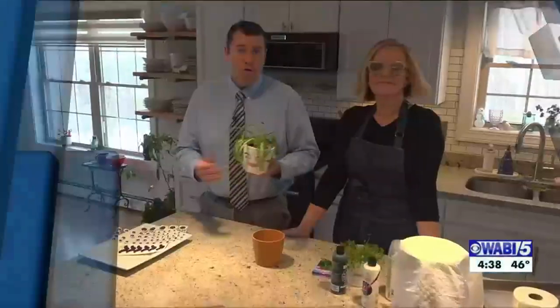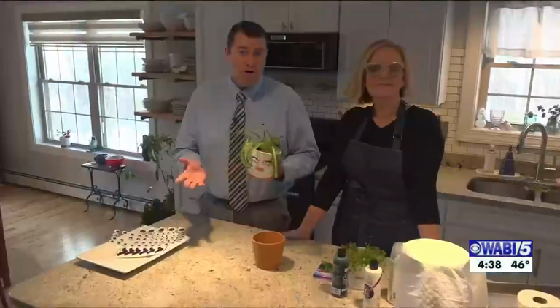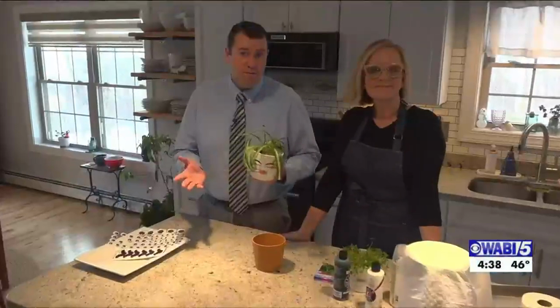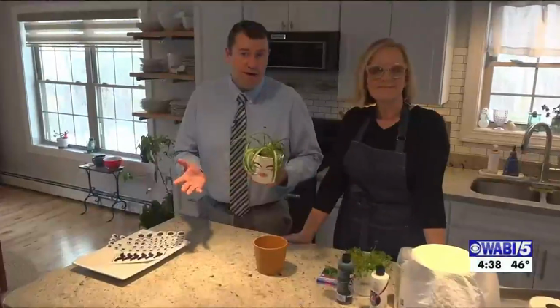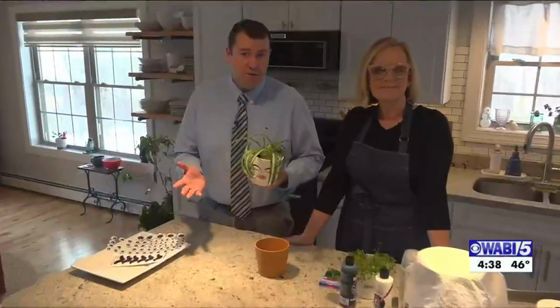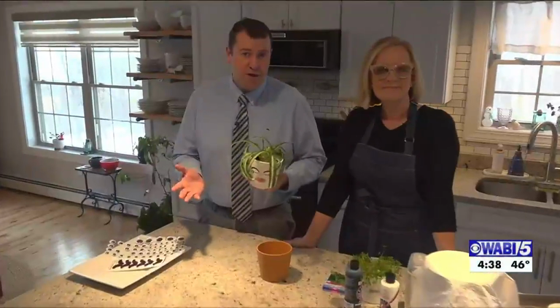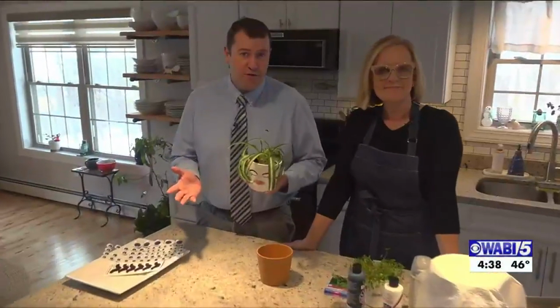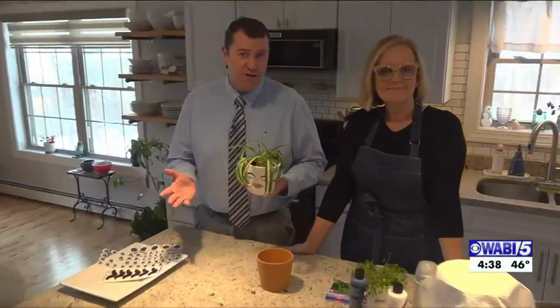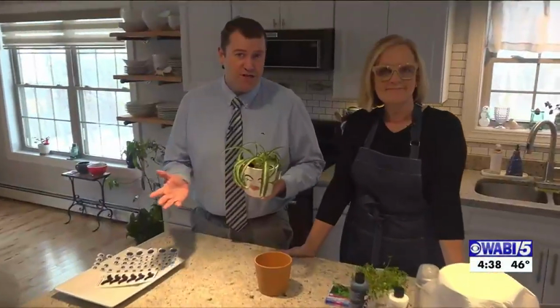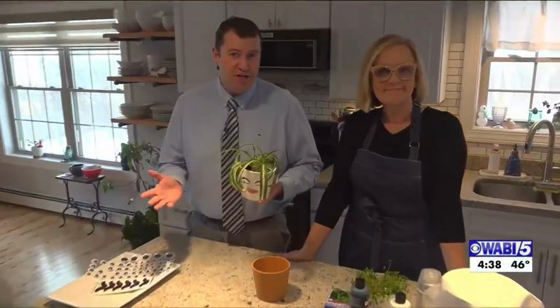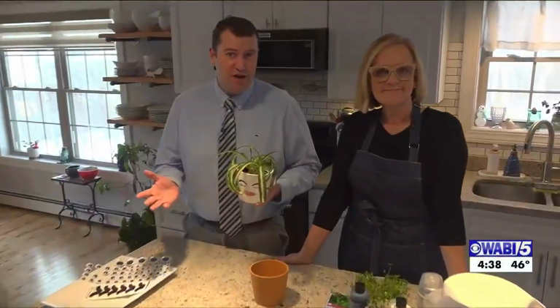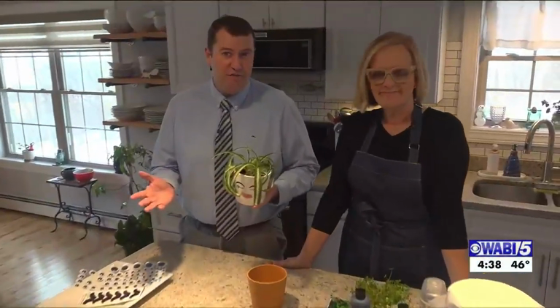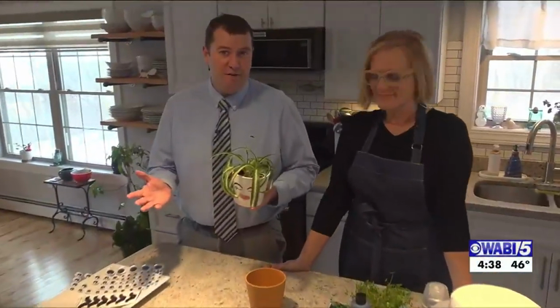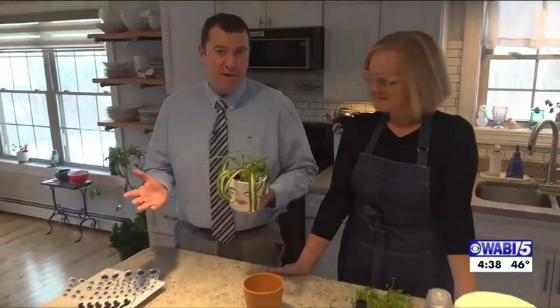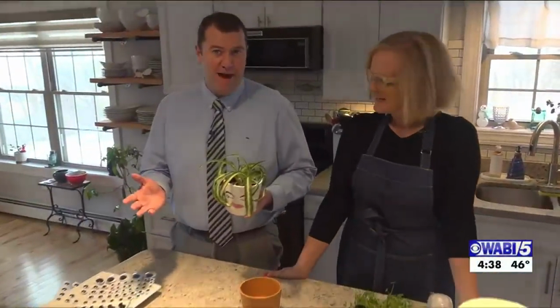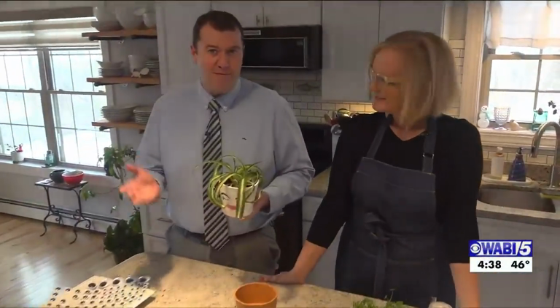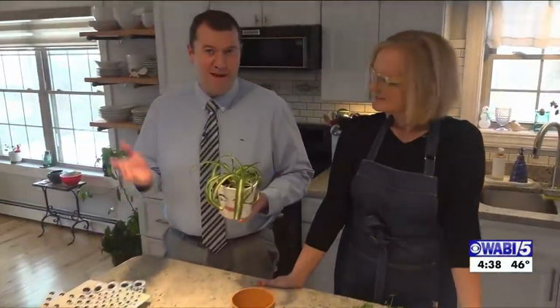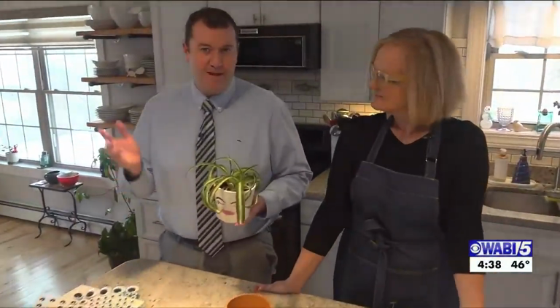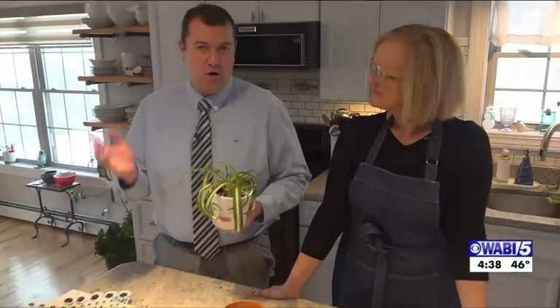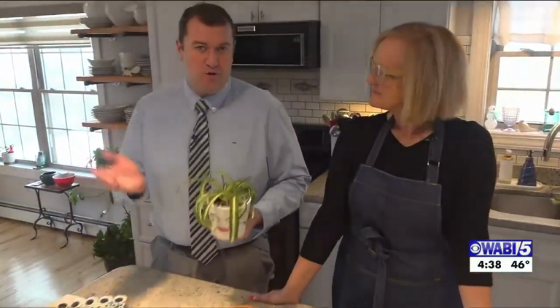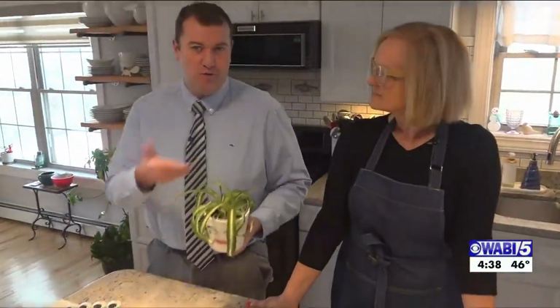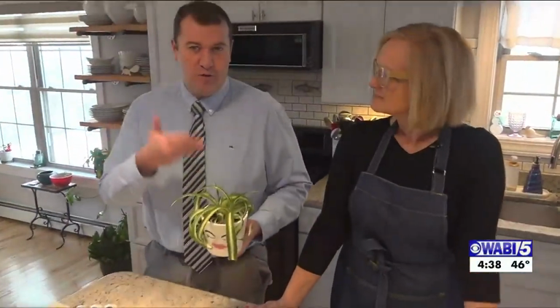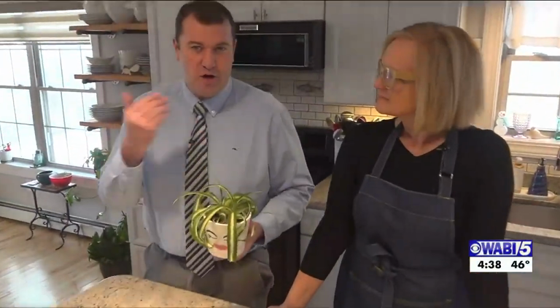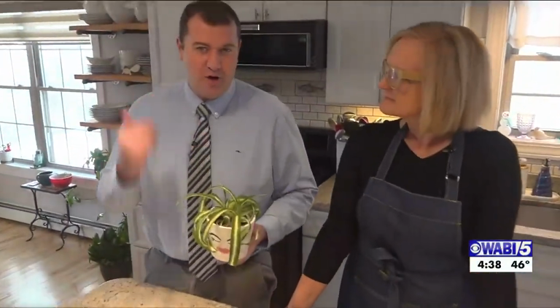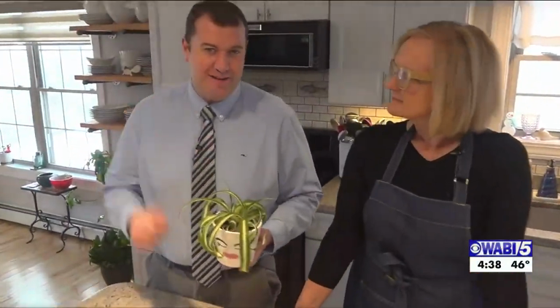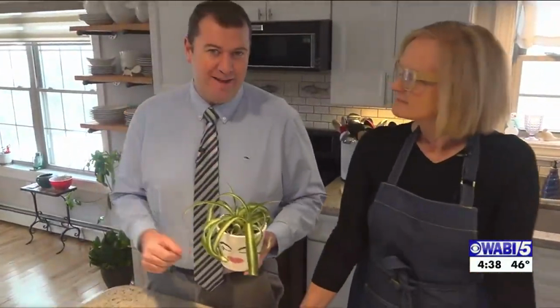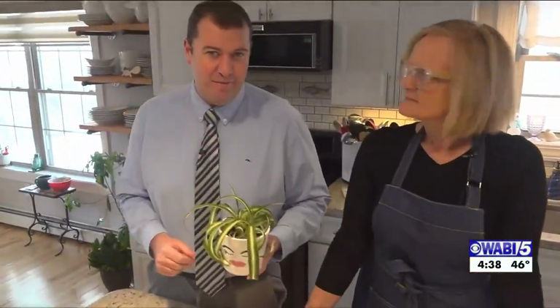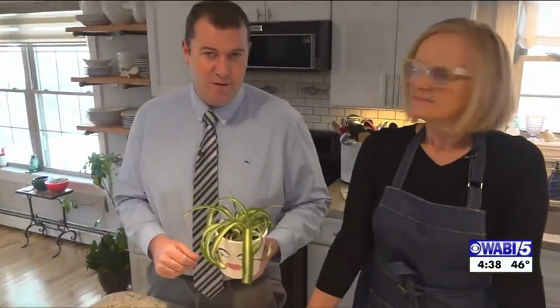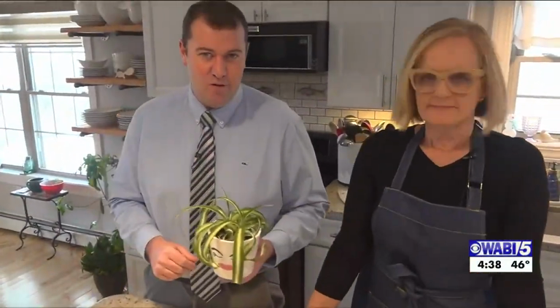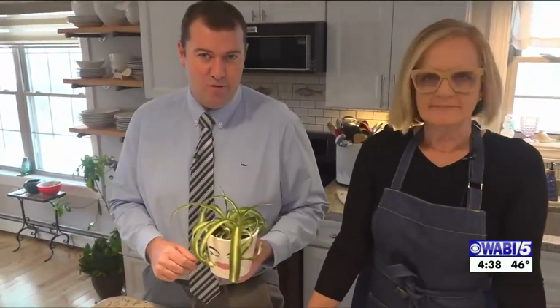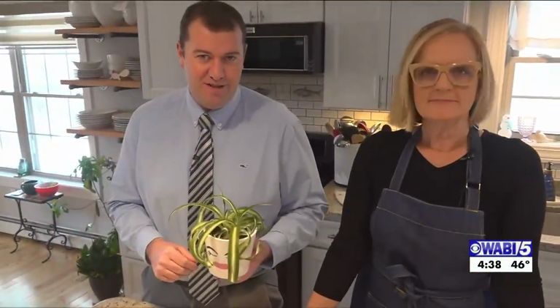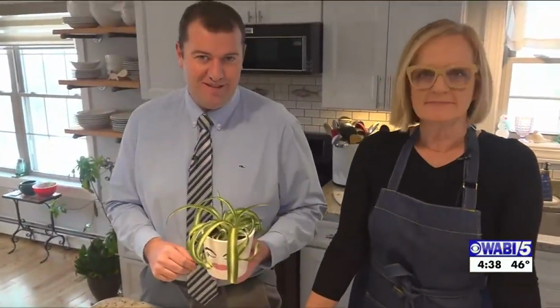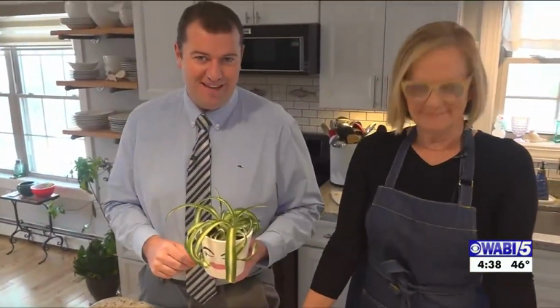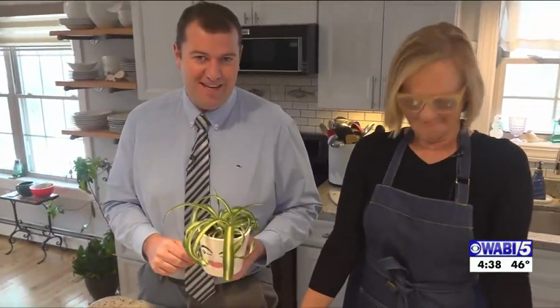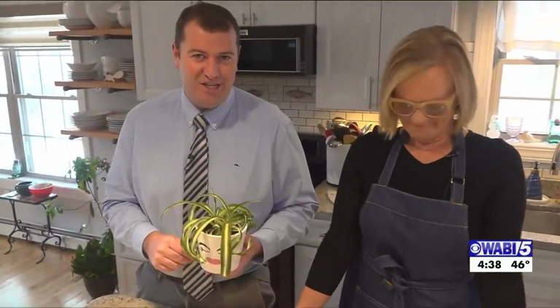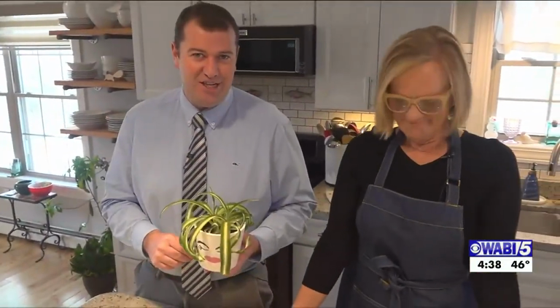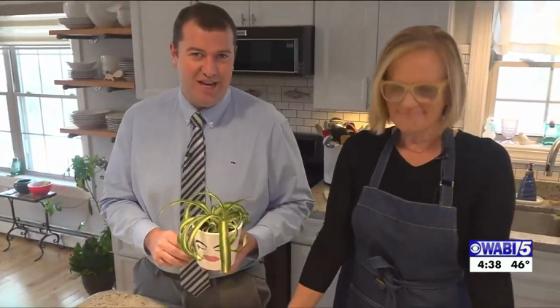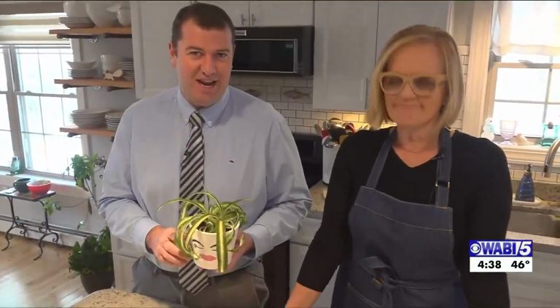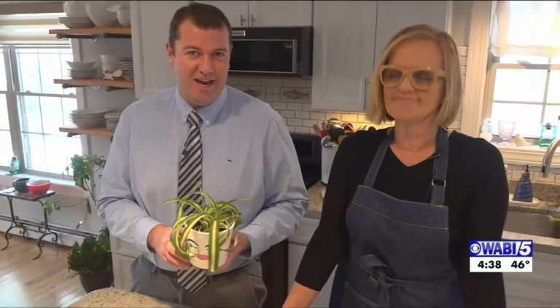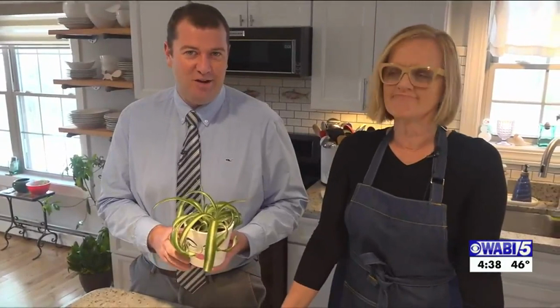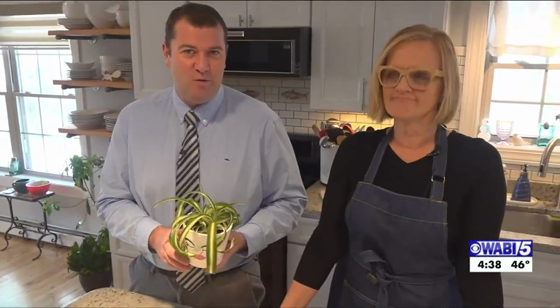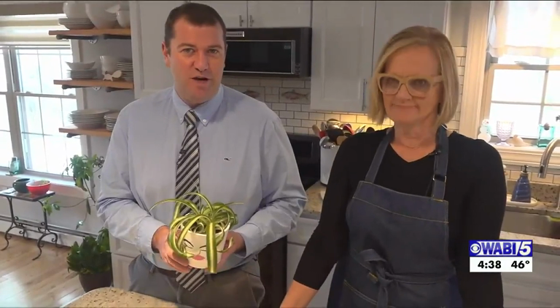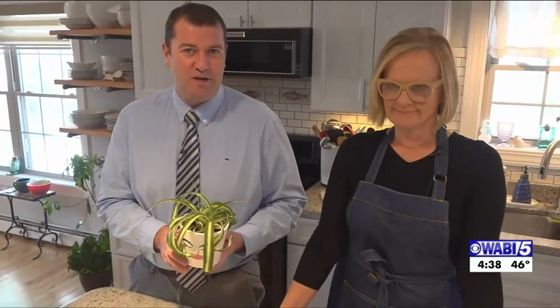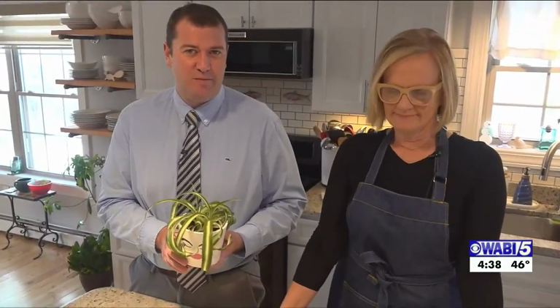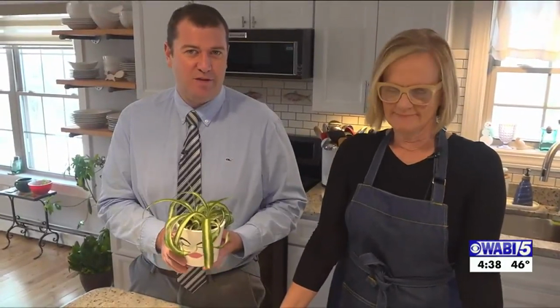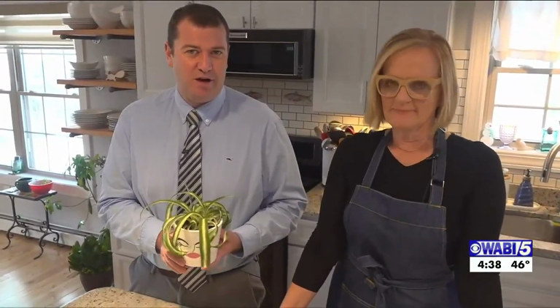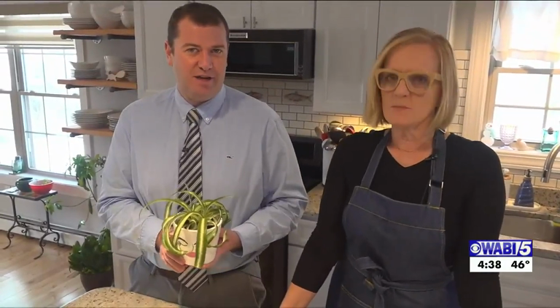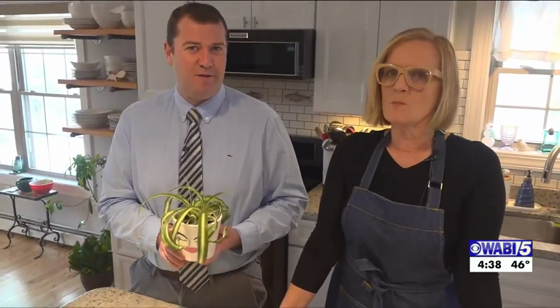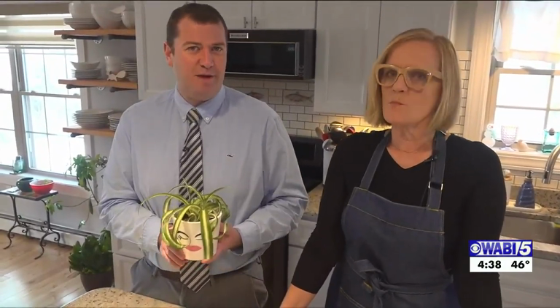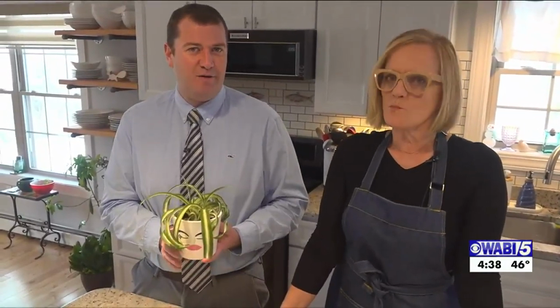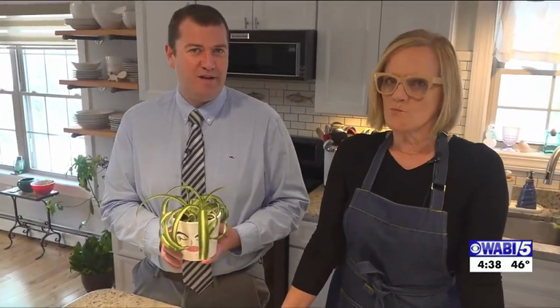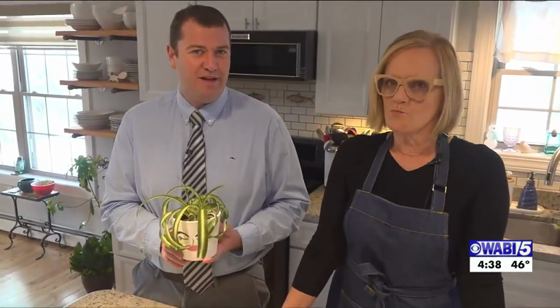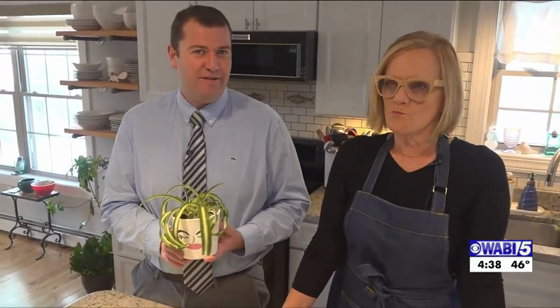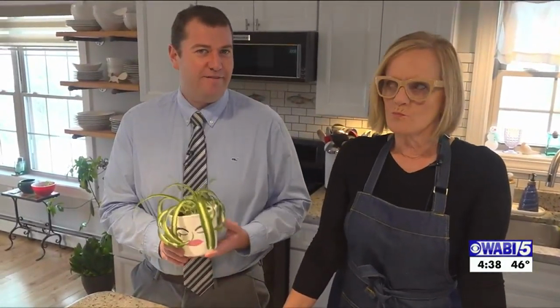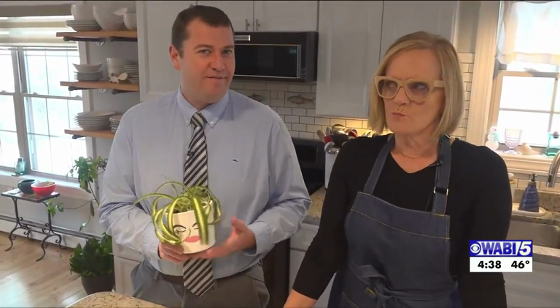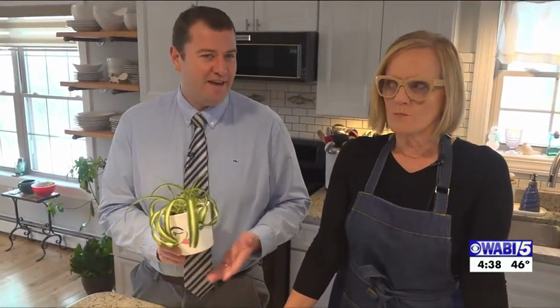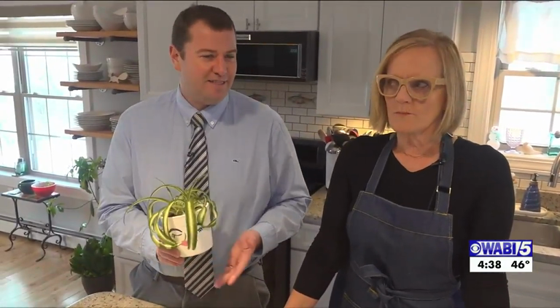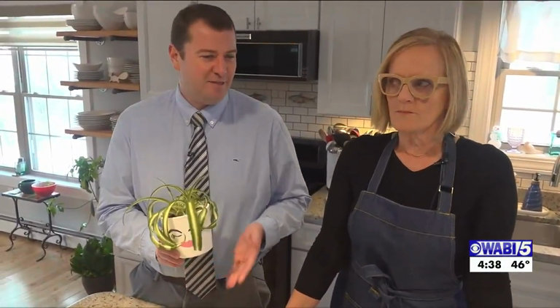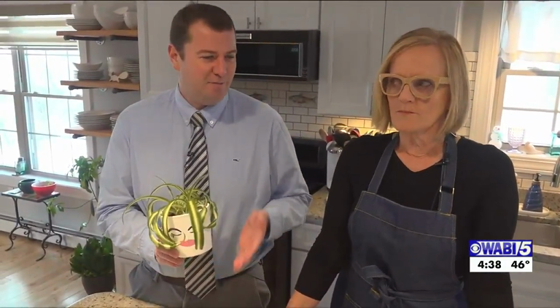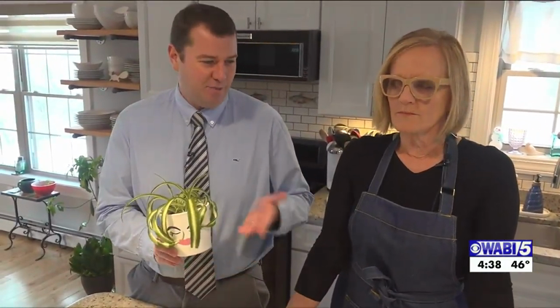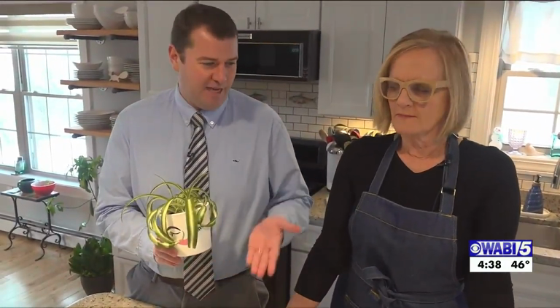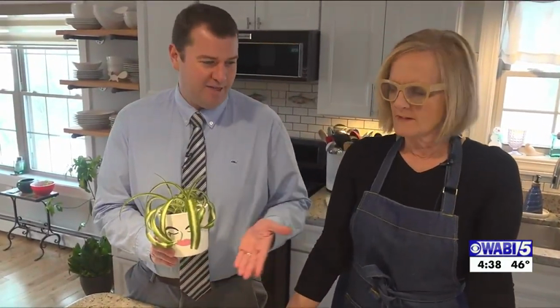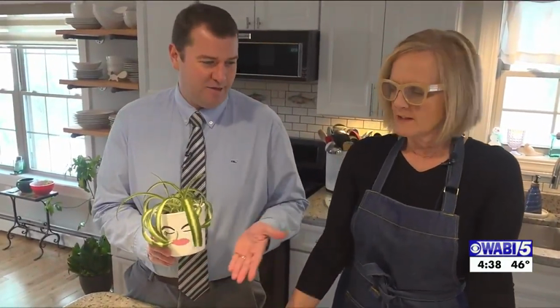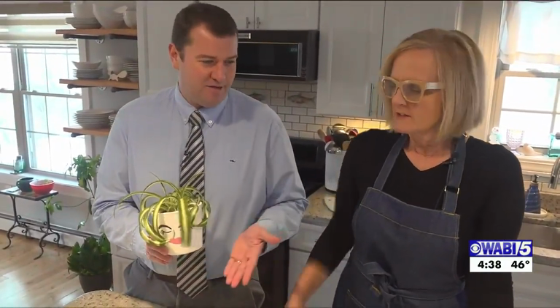Welcome back to another edition of My Main Gardens. We are in Deb Newman's kitchen and we are going to be talking about face planters.